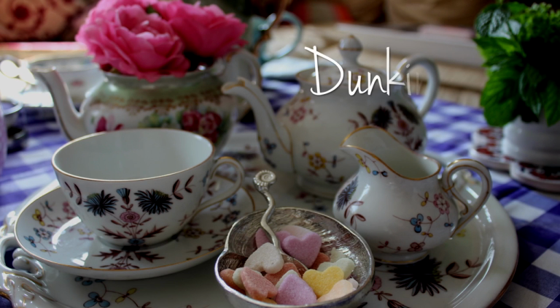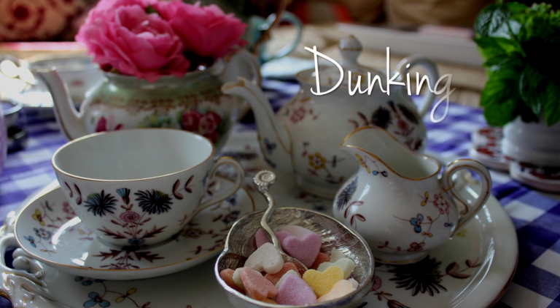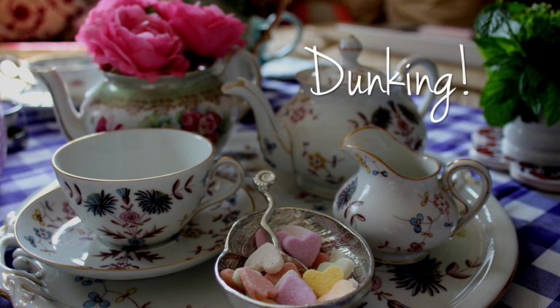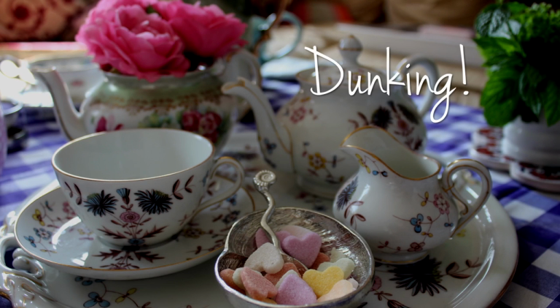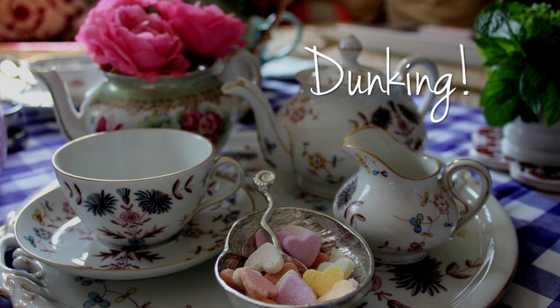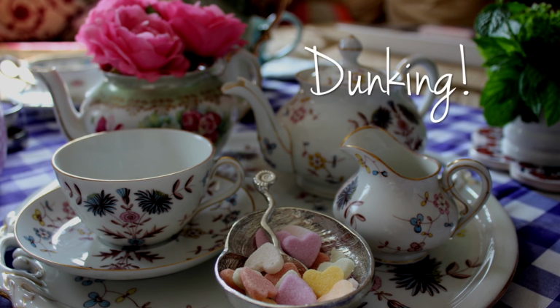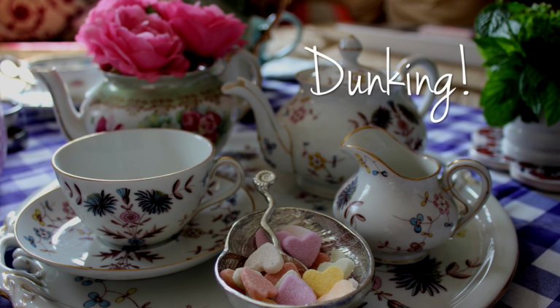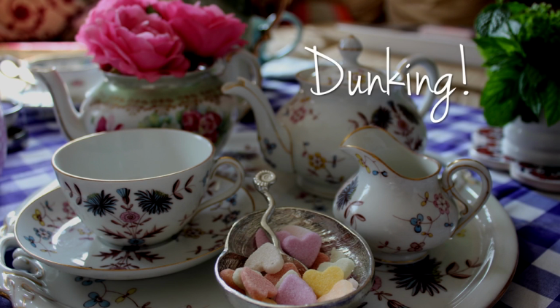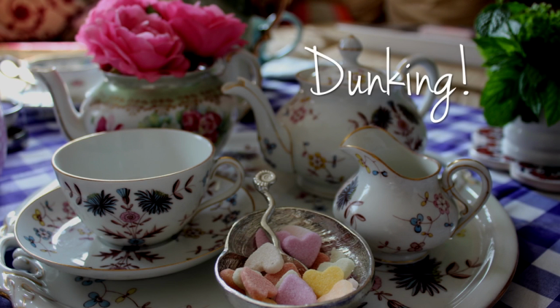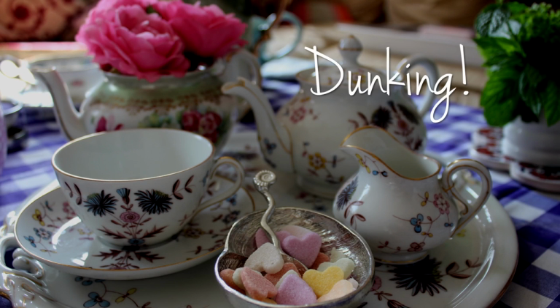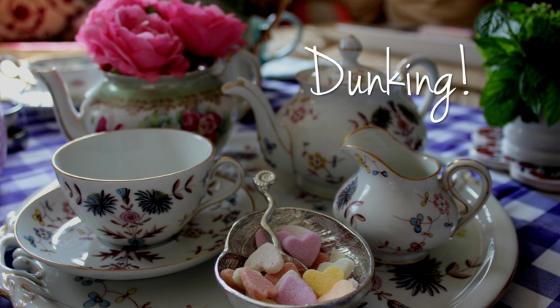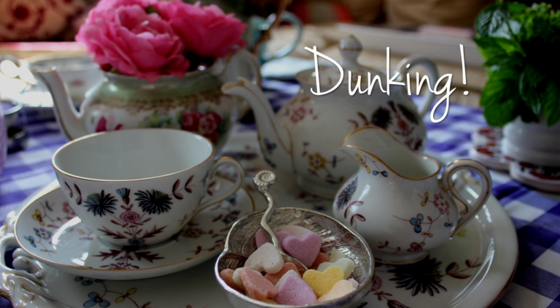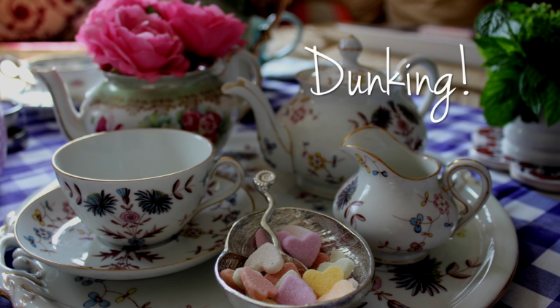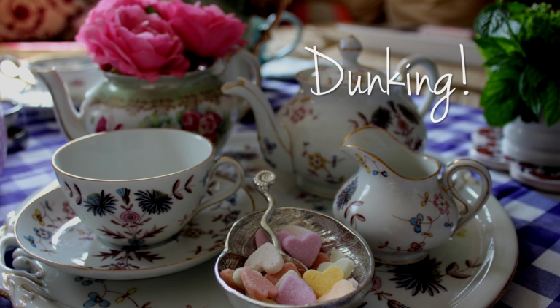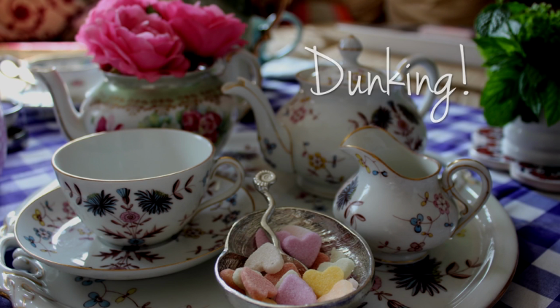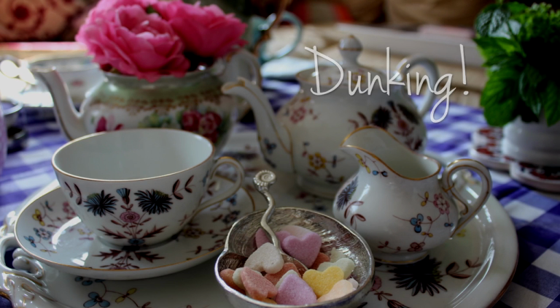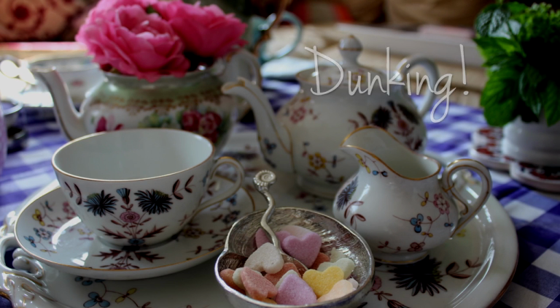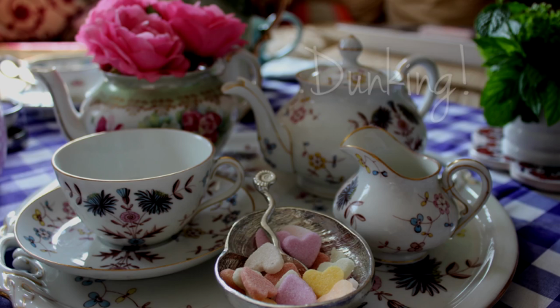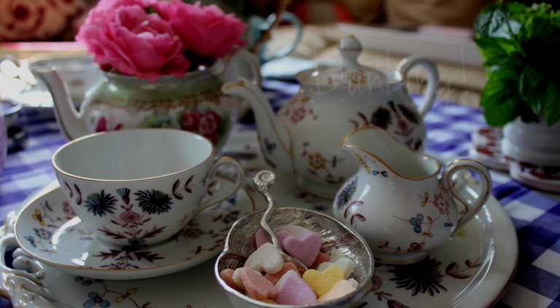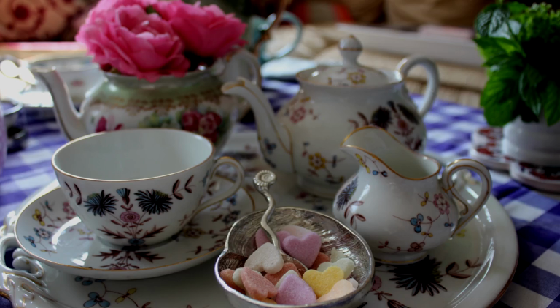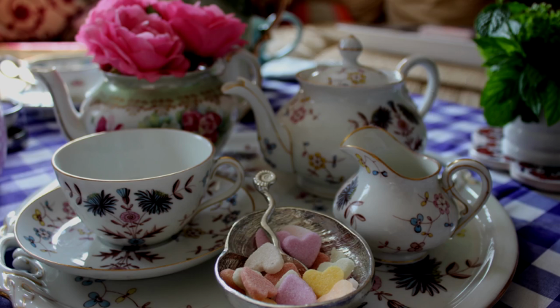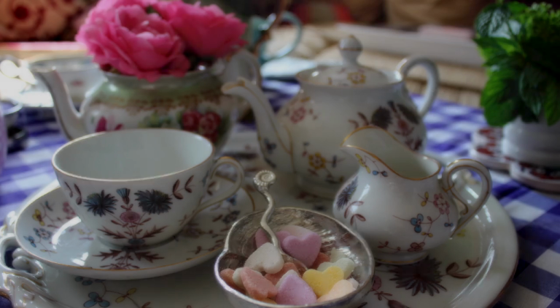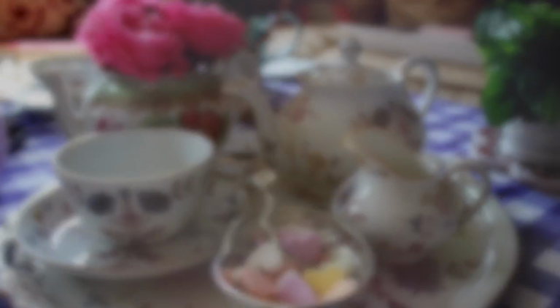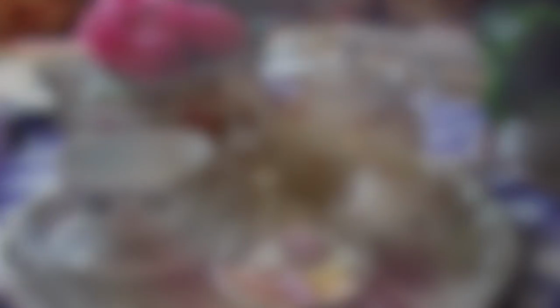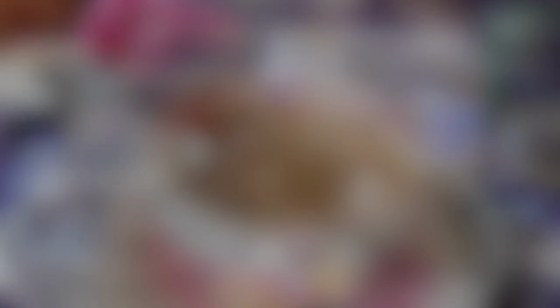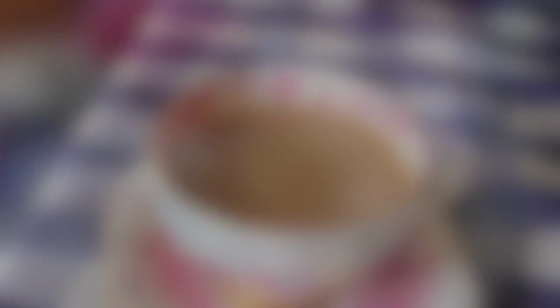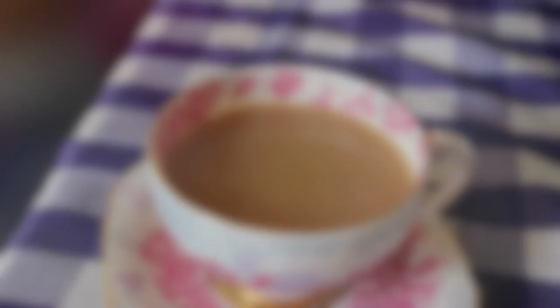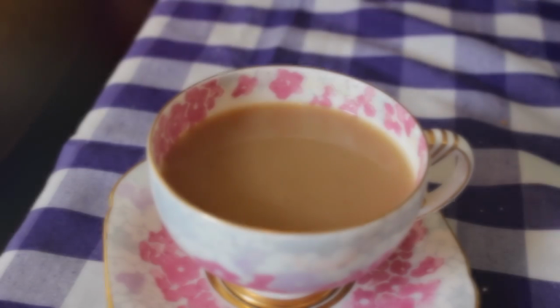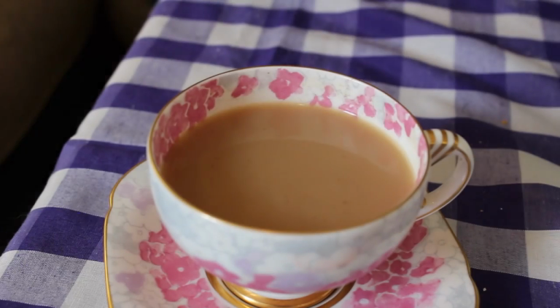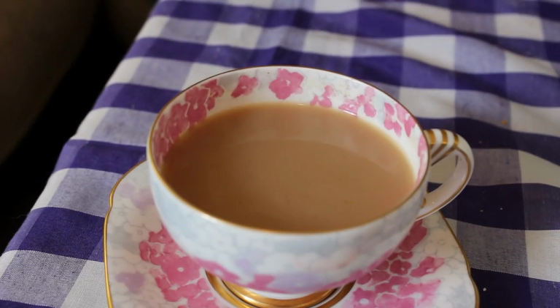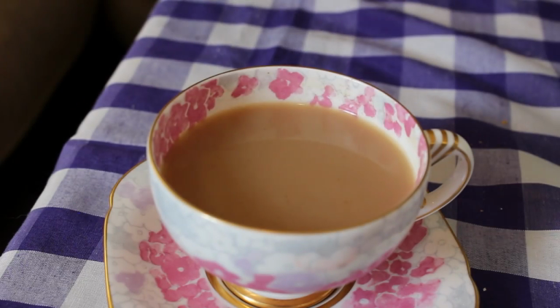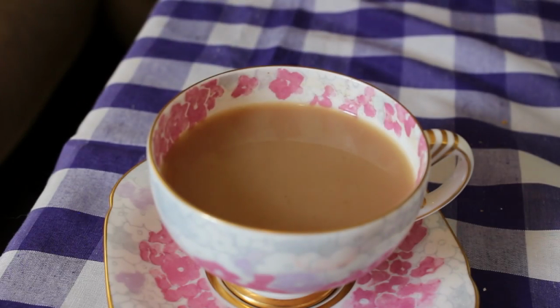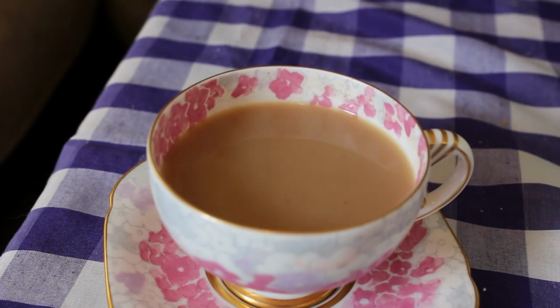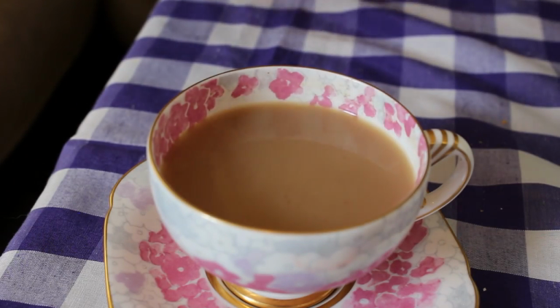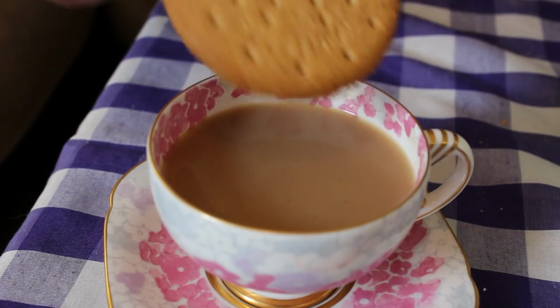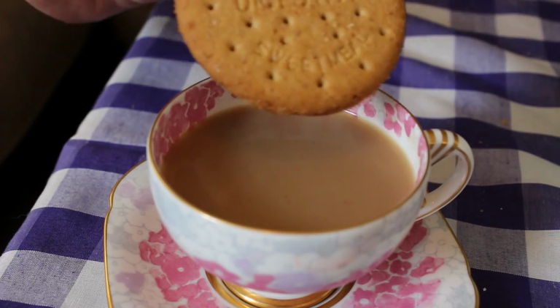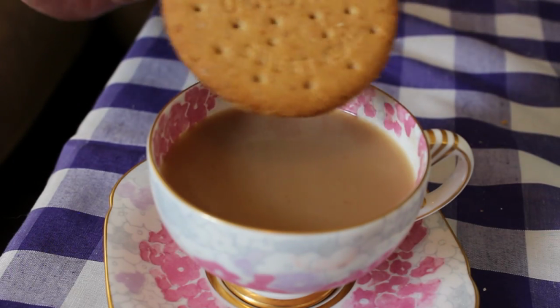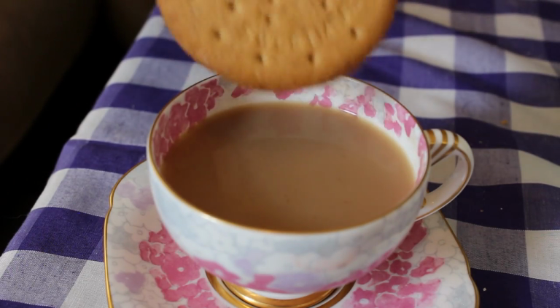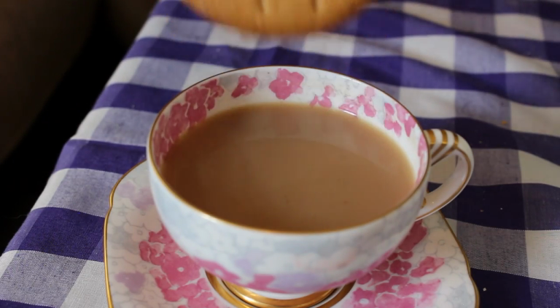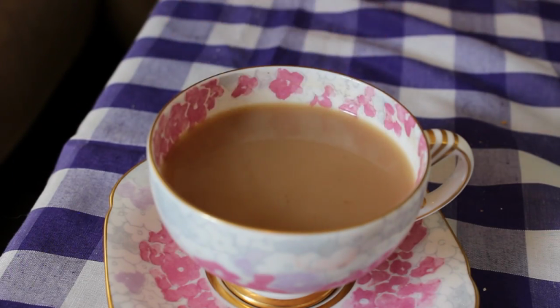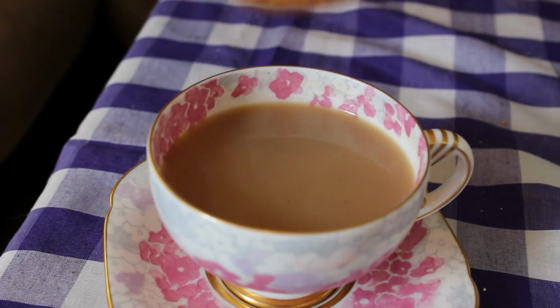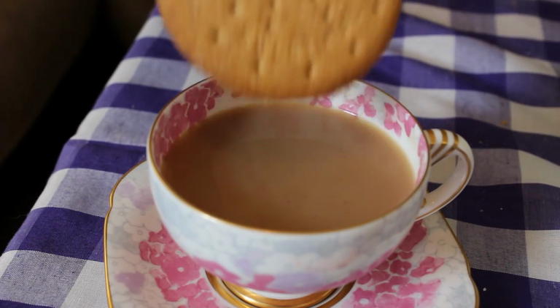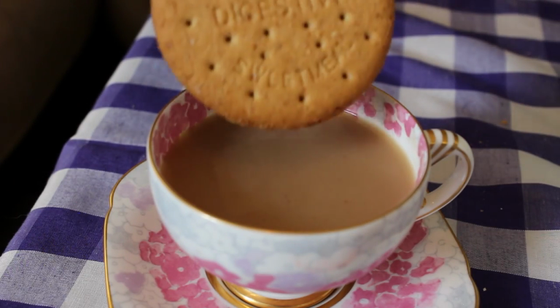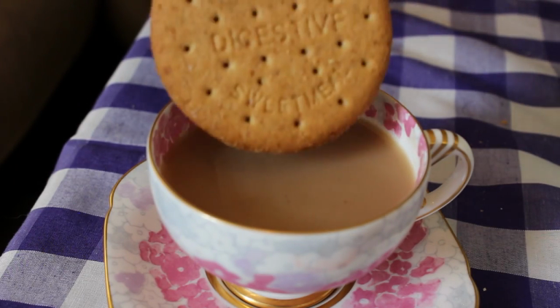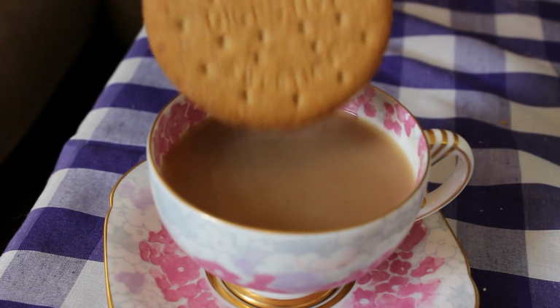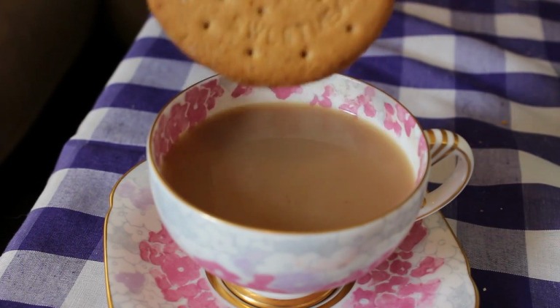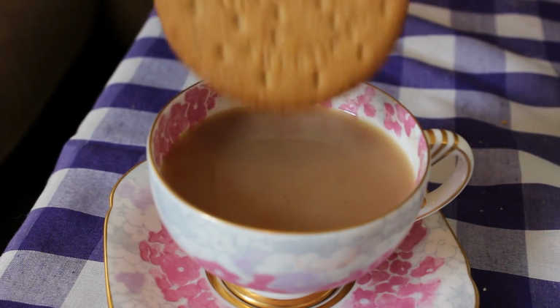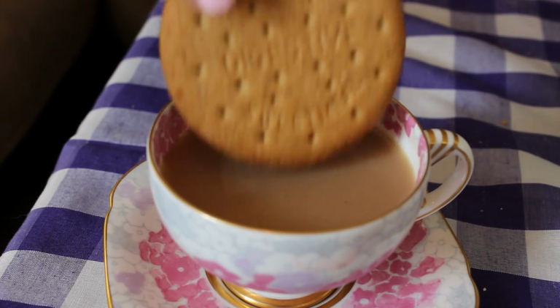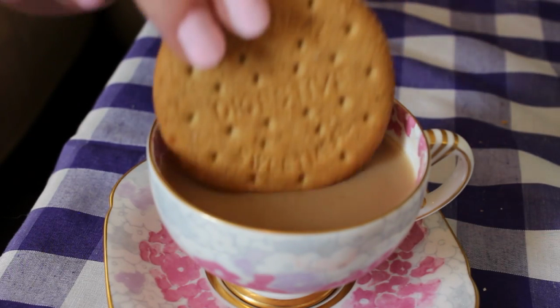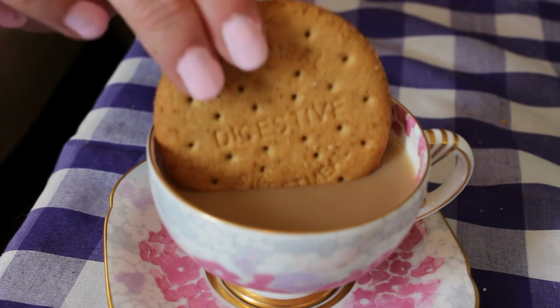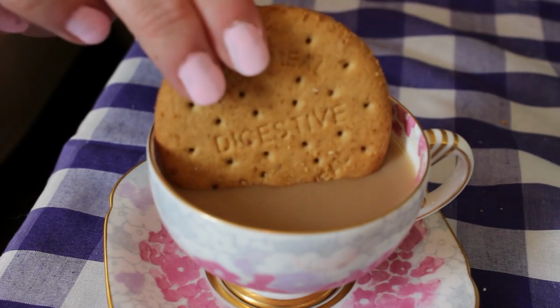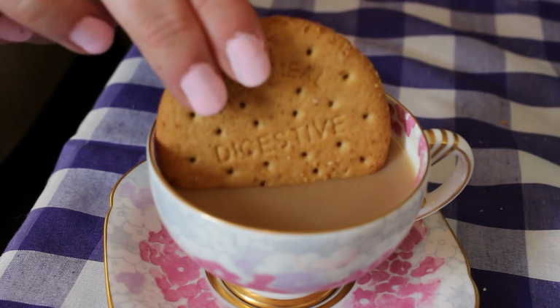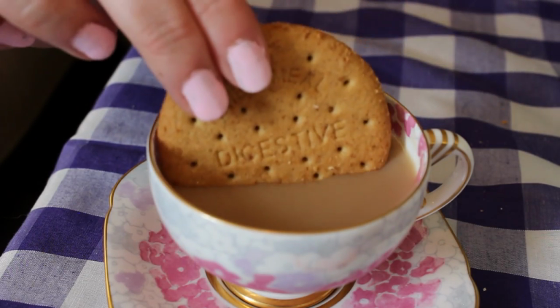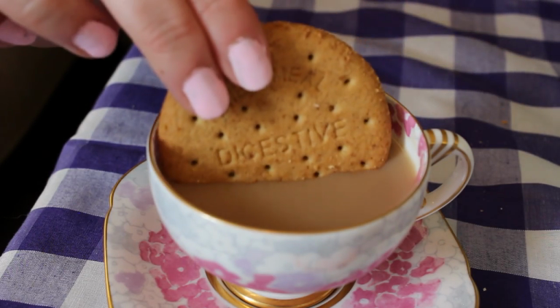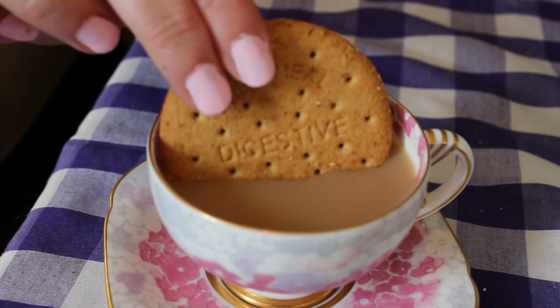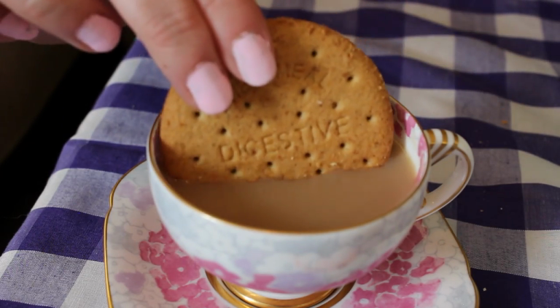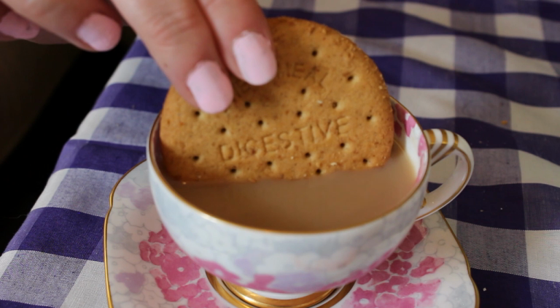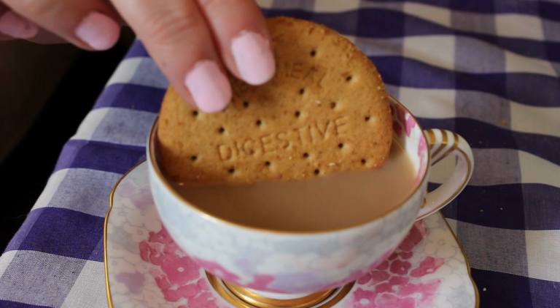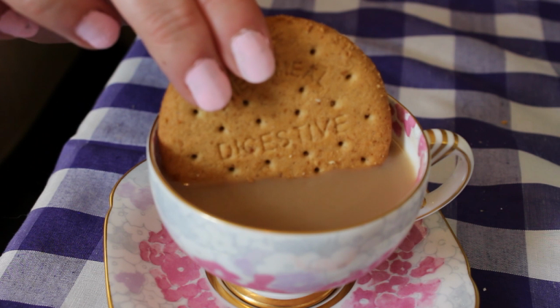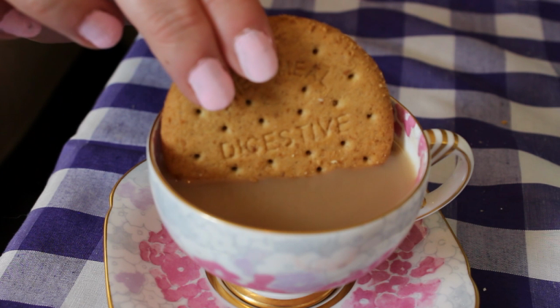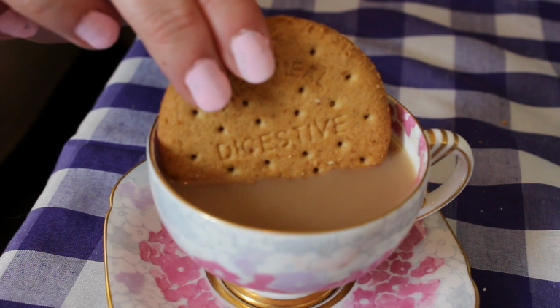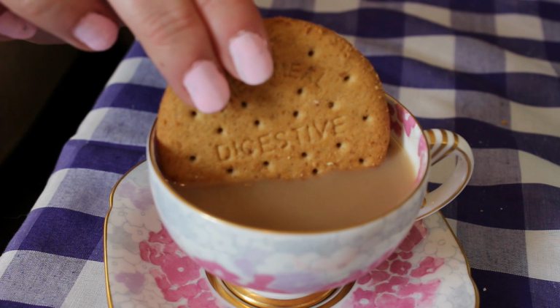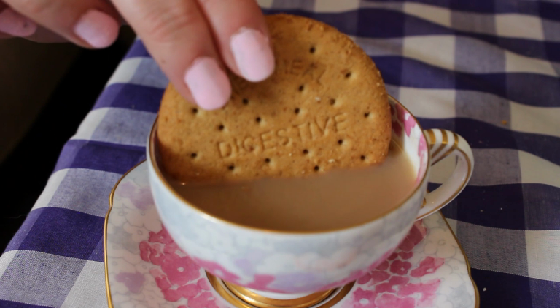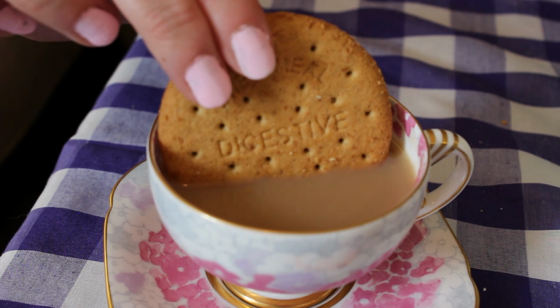And should you dunk biscuits? Do you know what, just do it. My weapon of choice is a digestive or a jammy dodger.